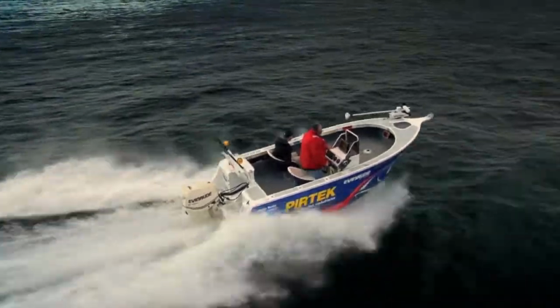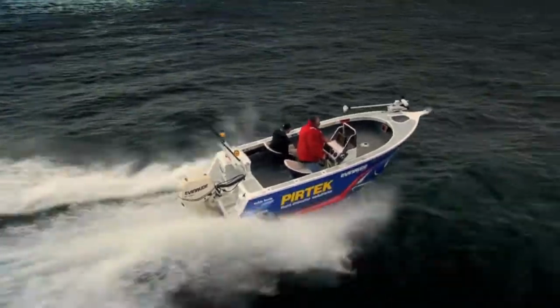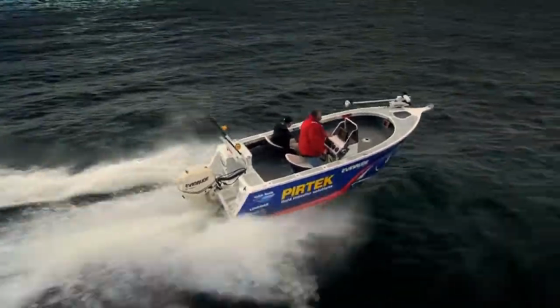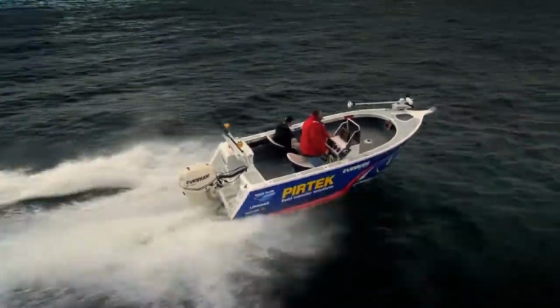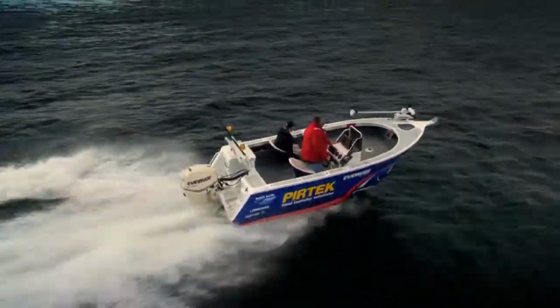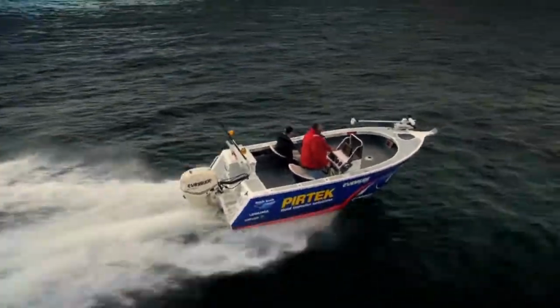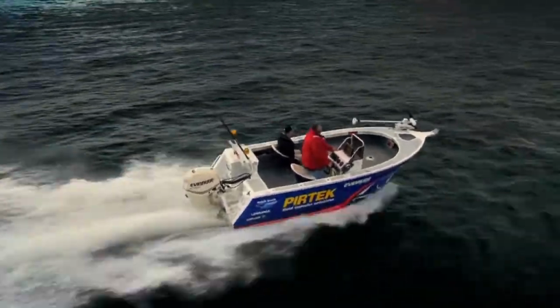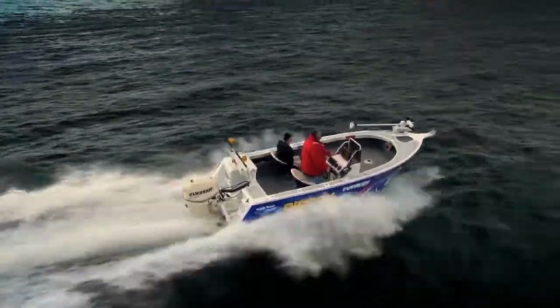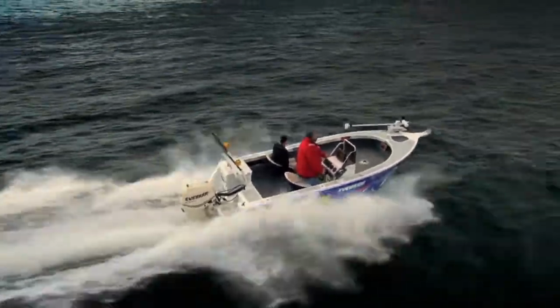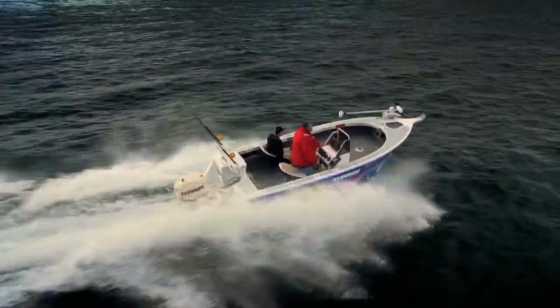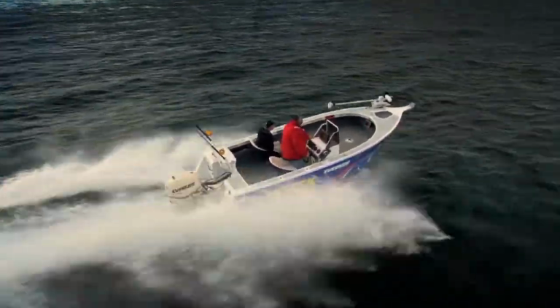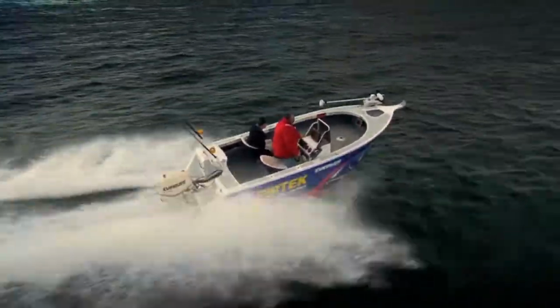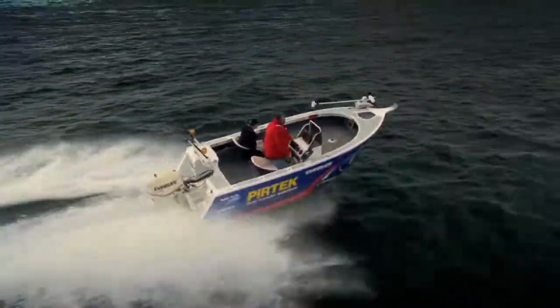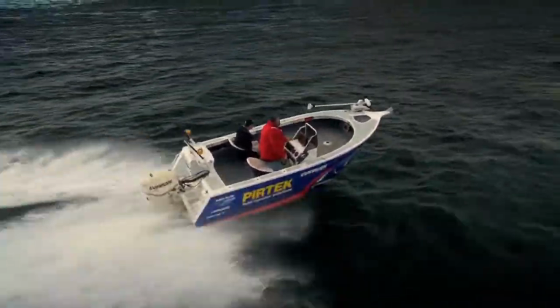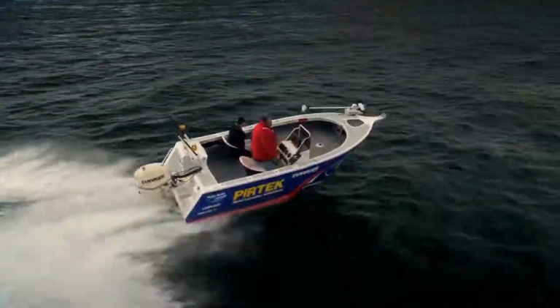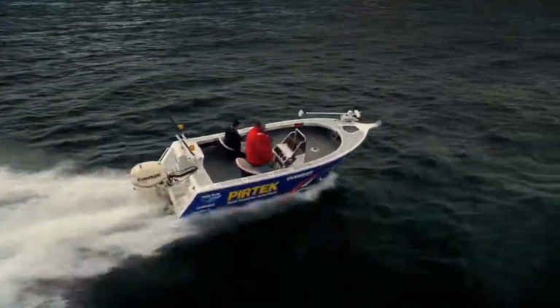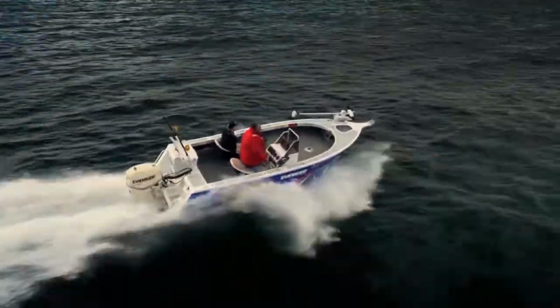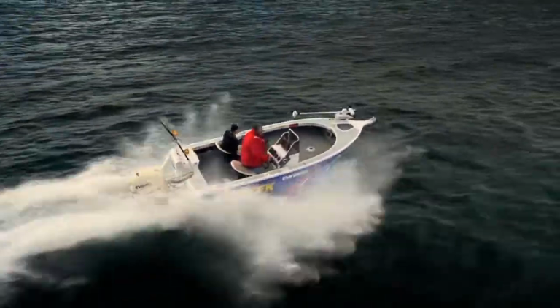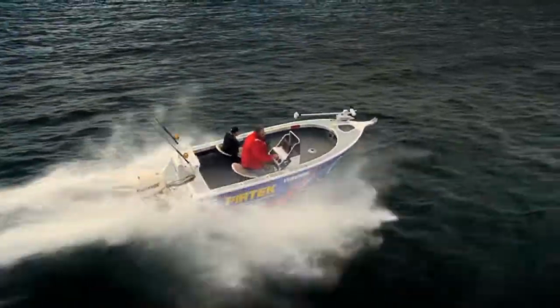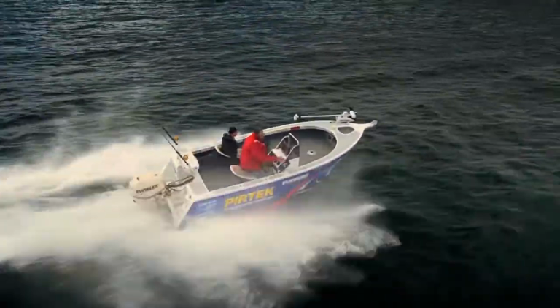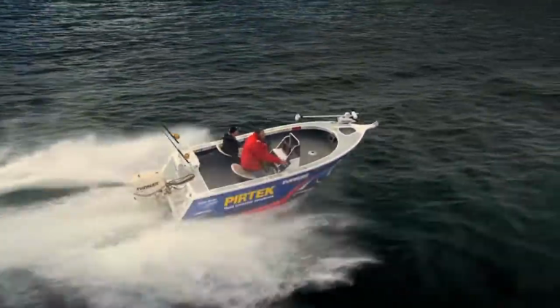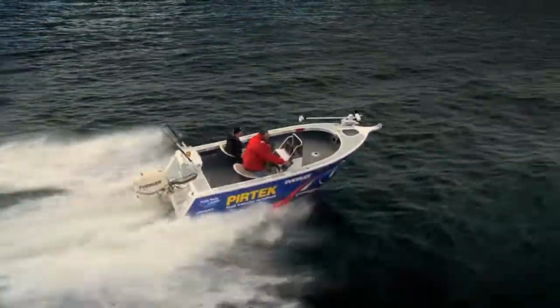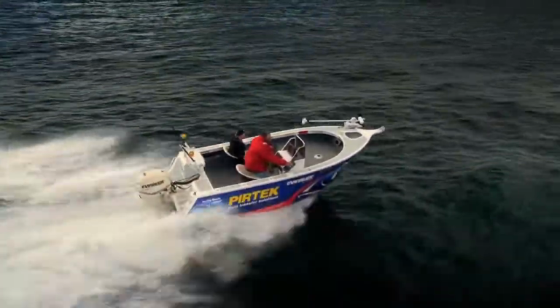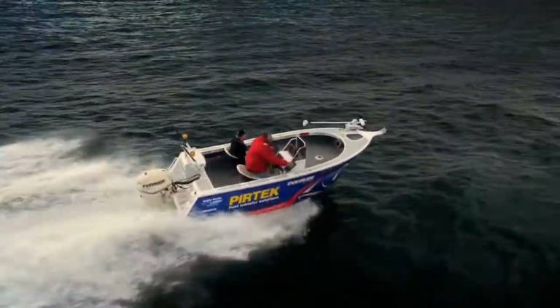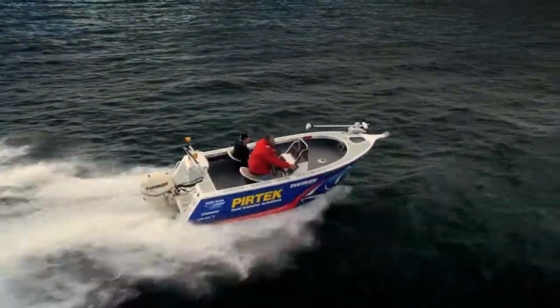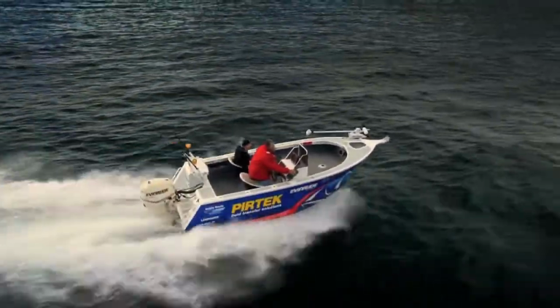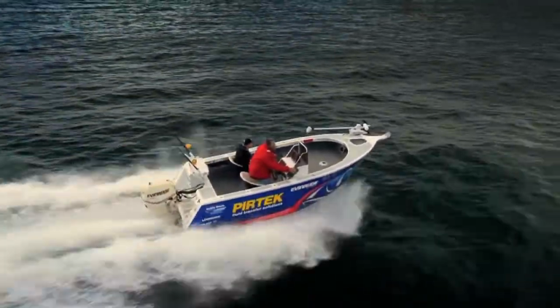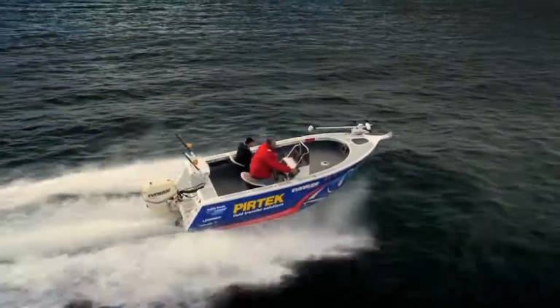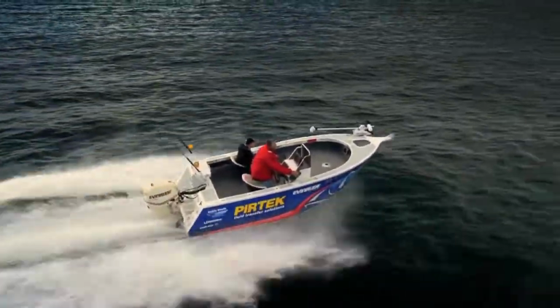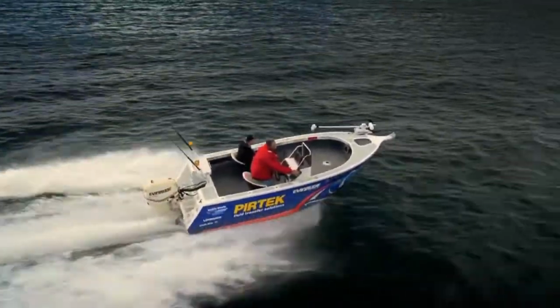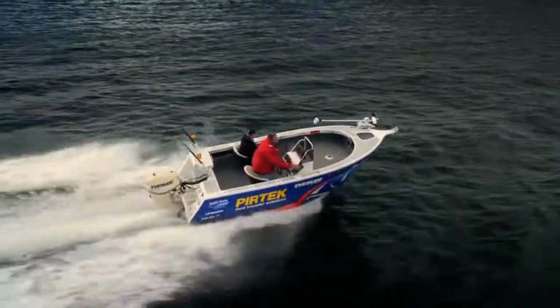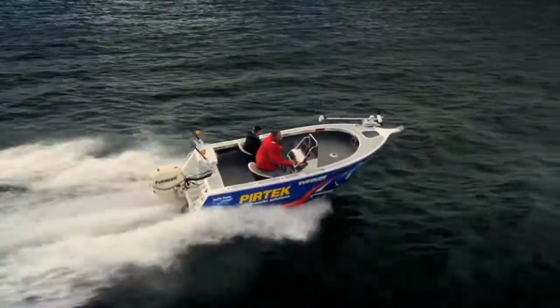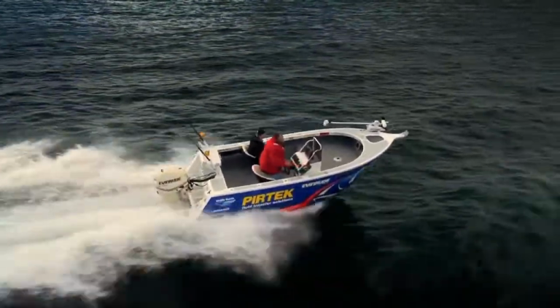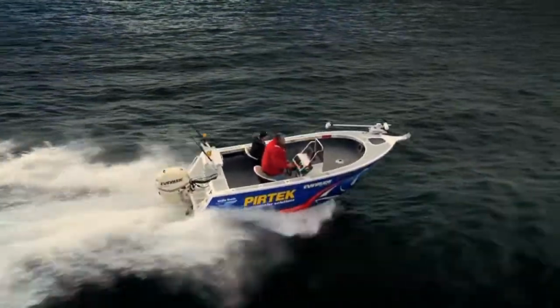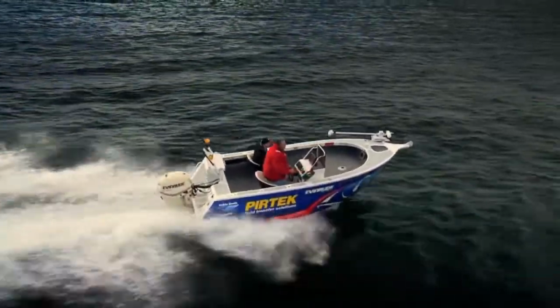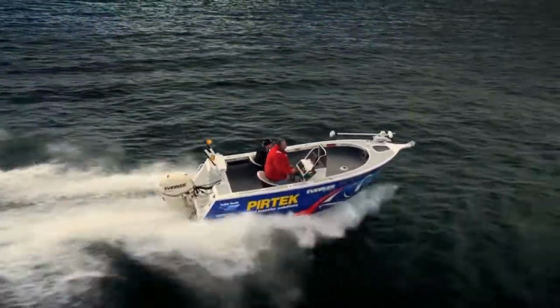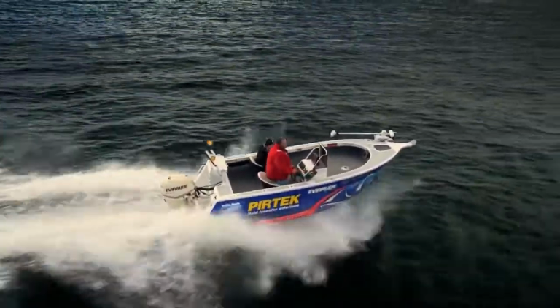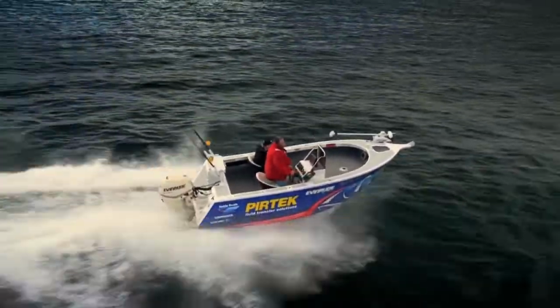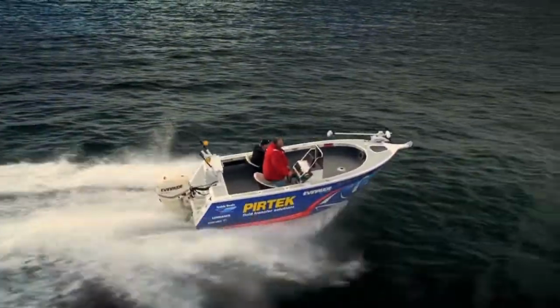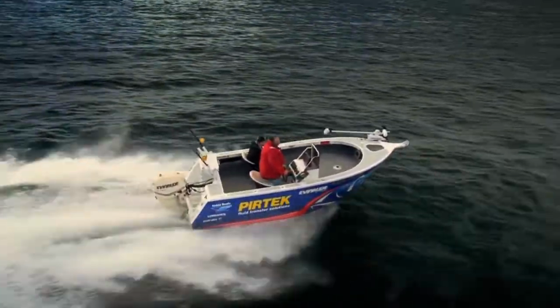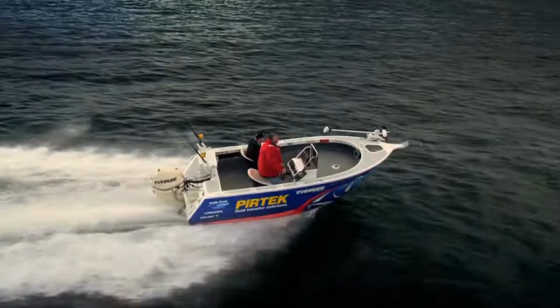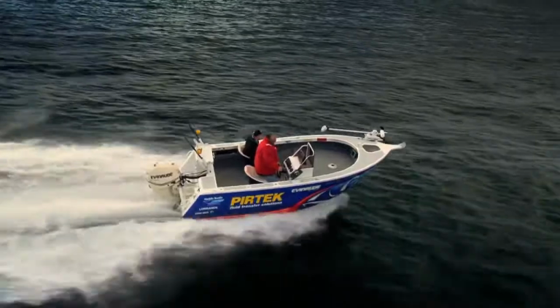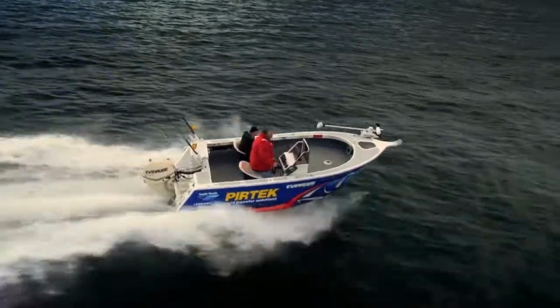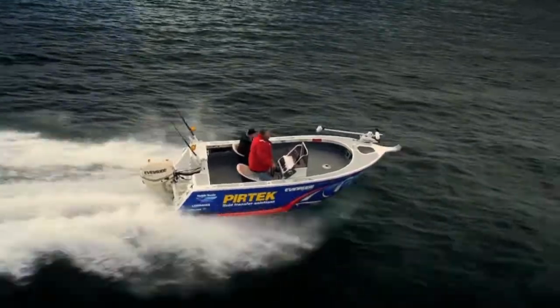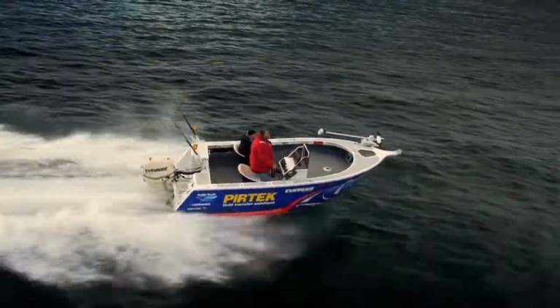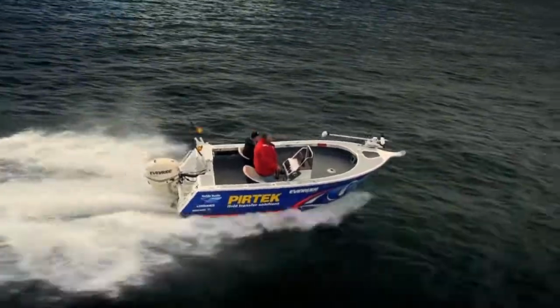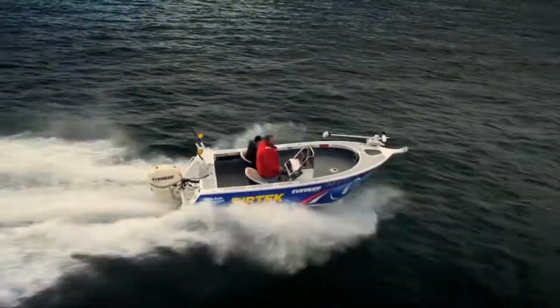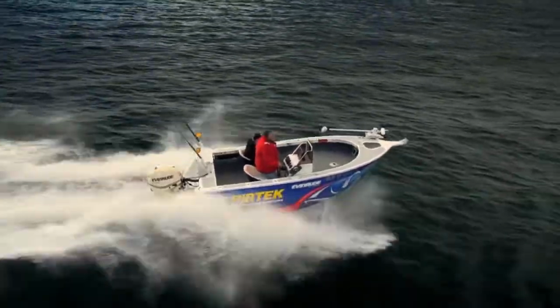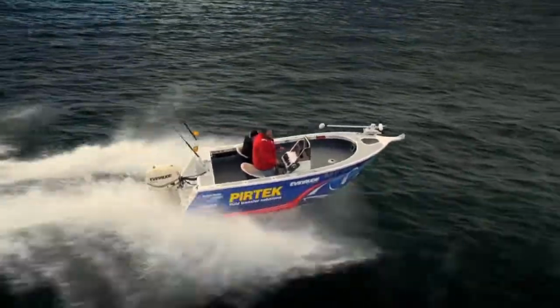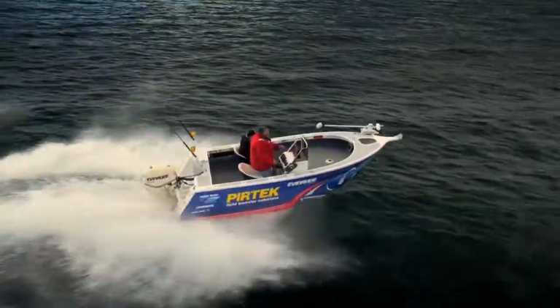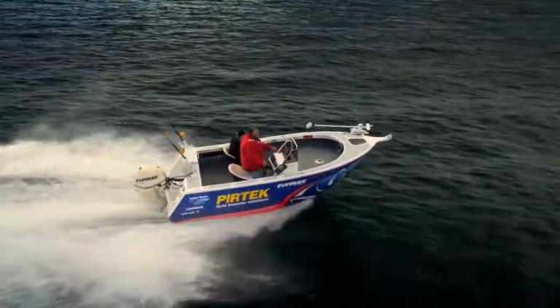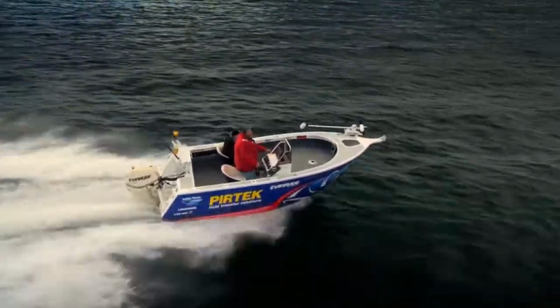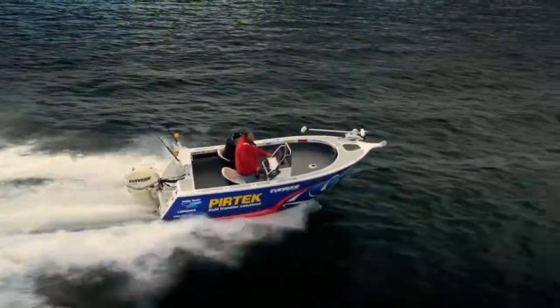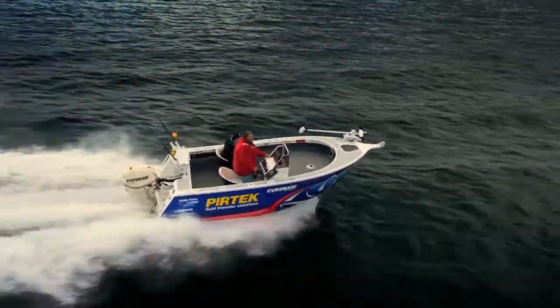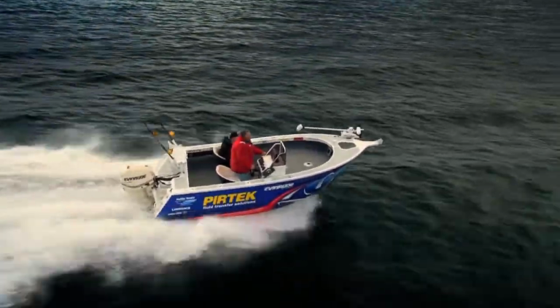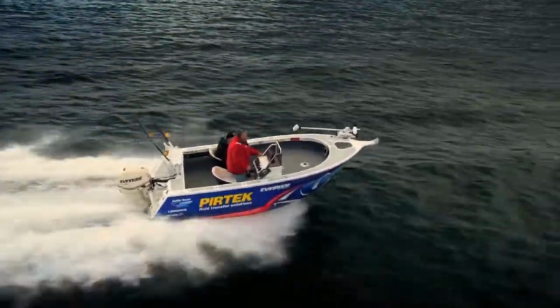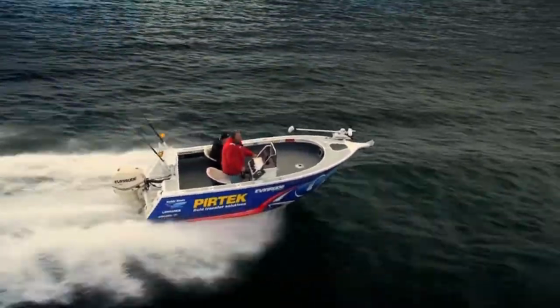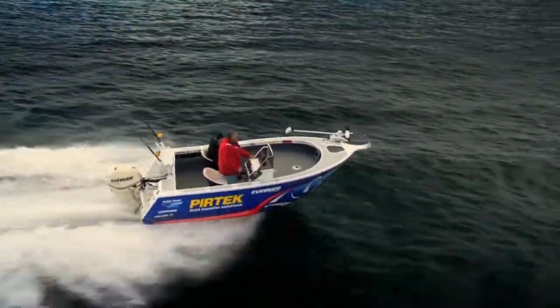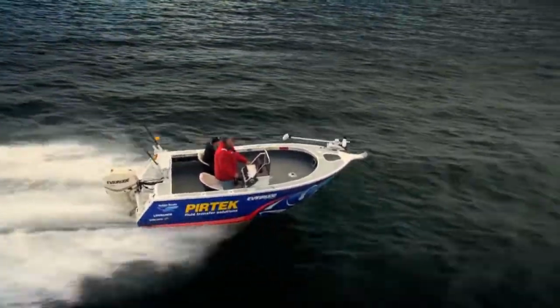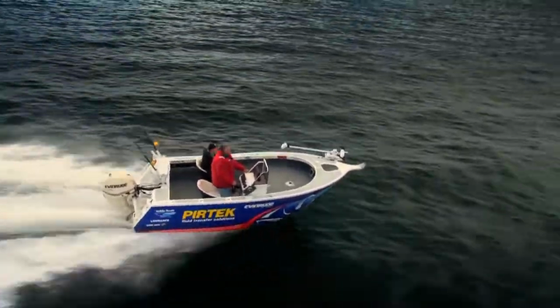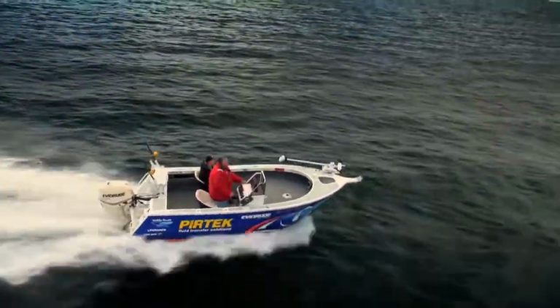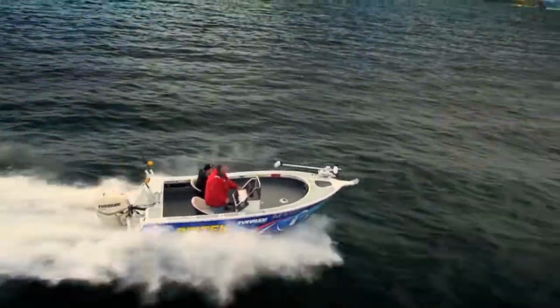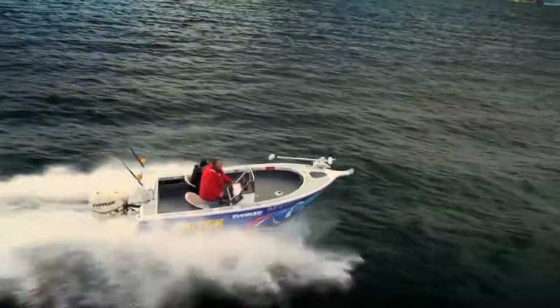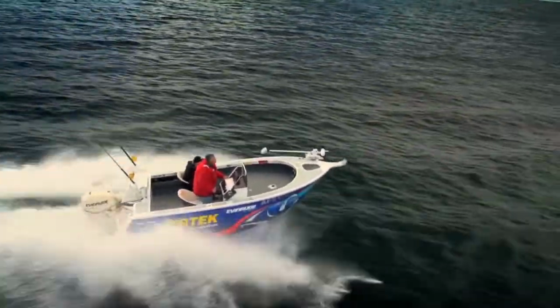This little fishing gem had all the judges wanting to cast a line. What did they have to say about the 5-metre Noble?